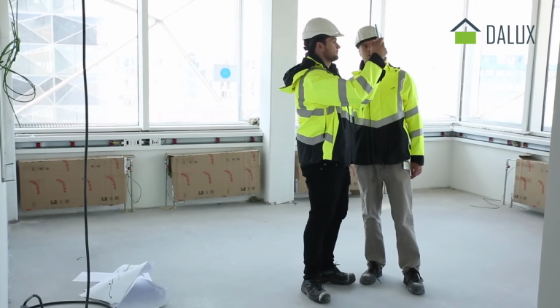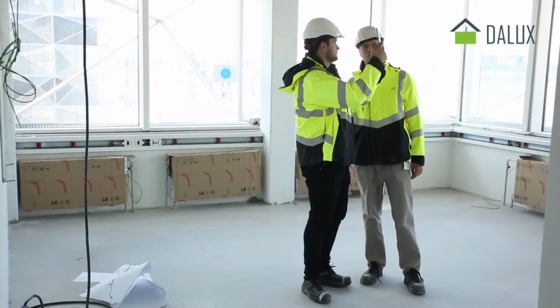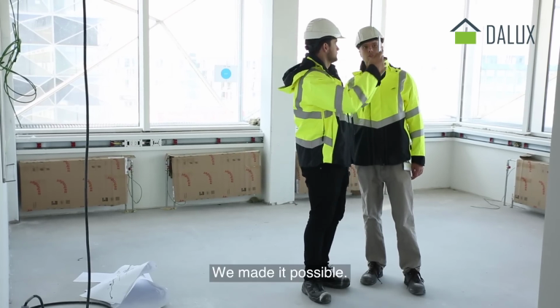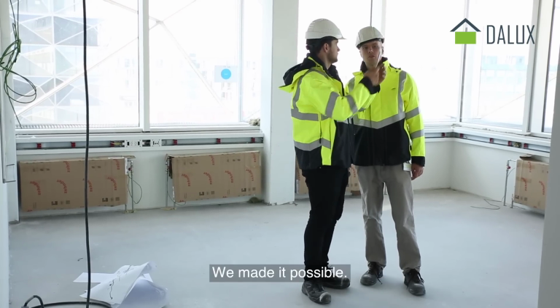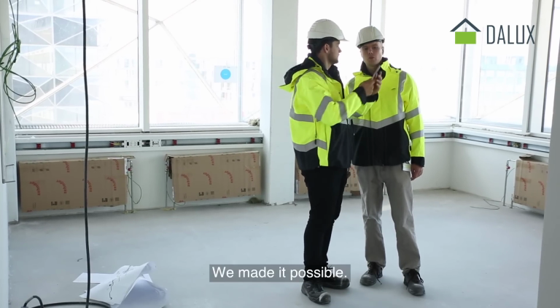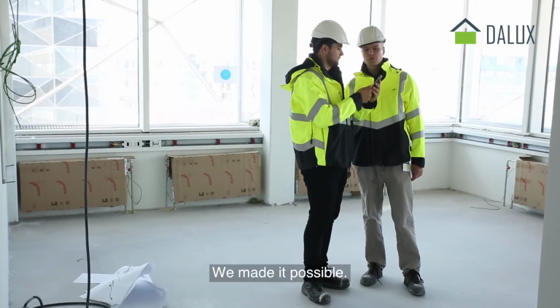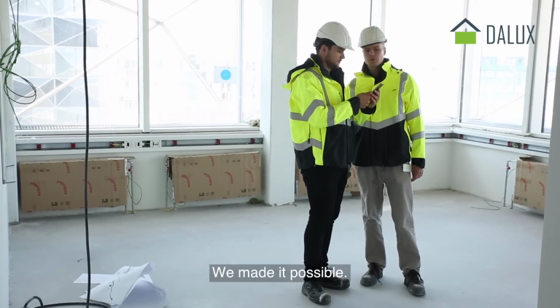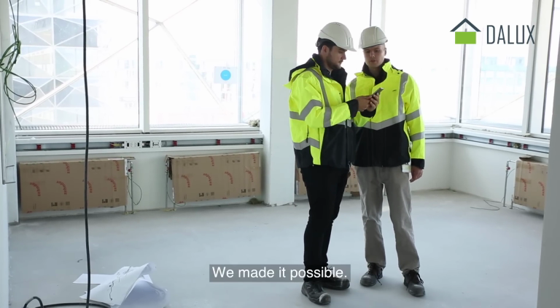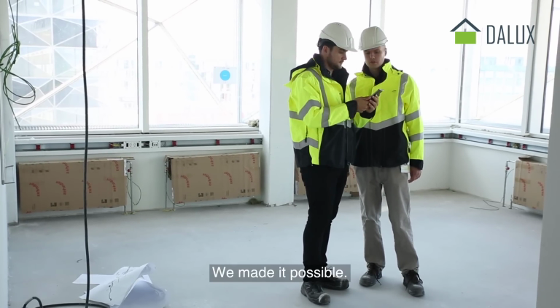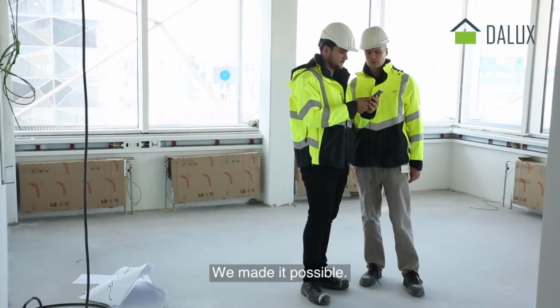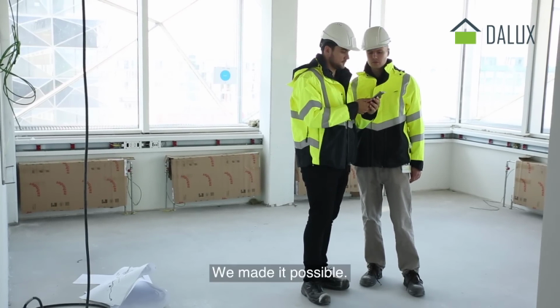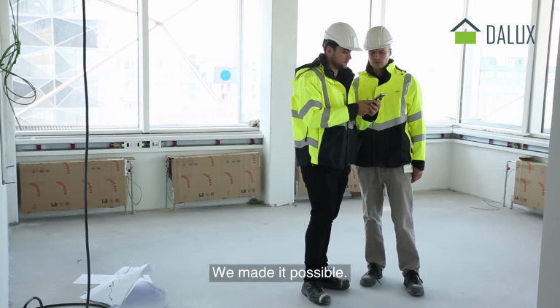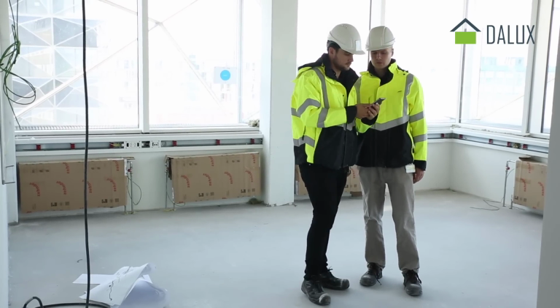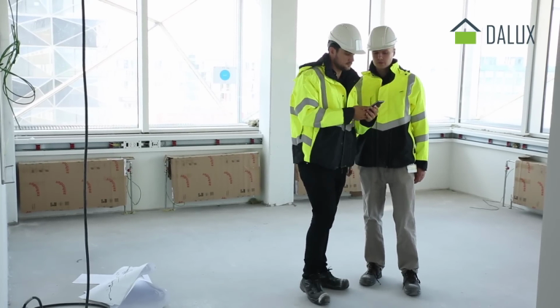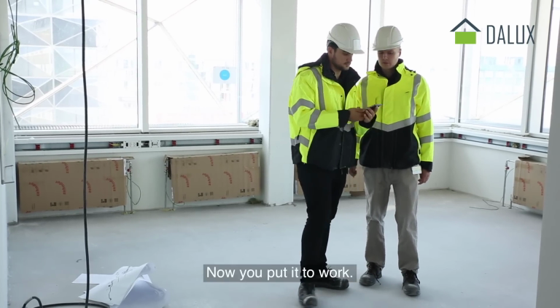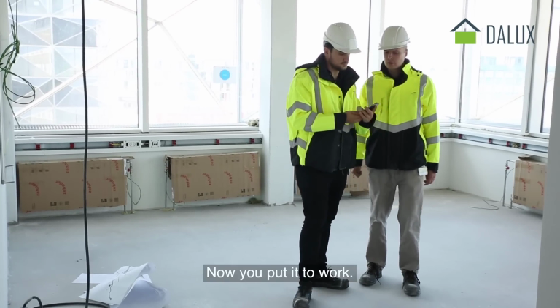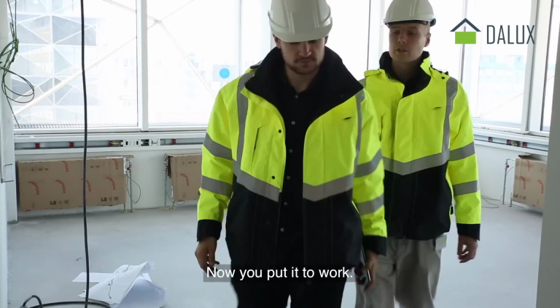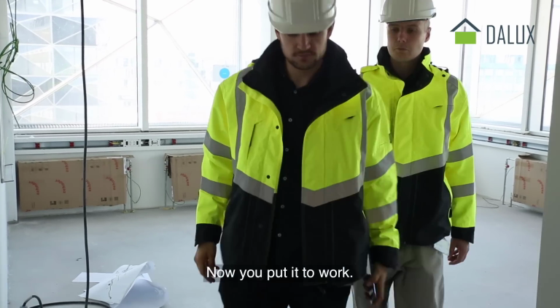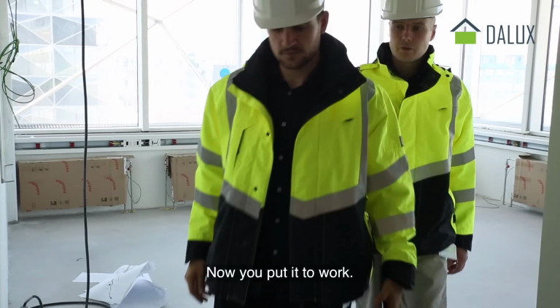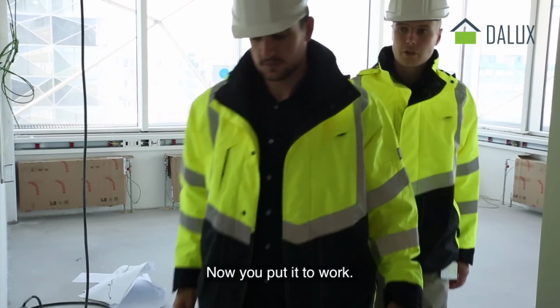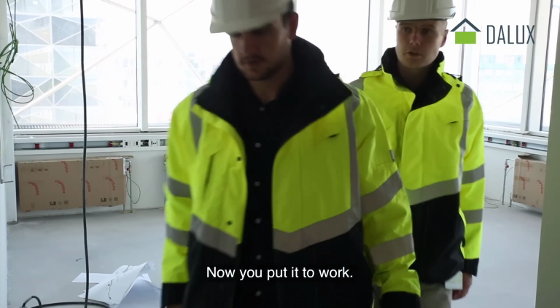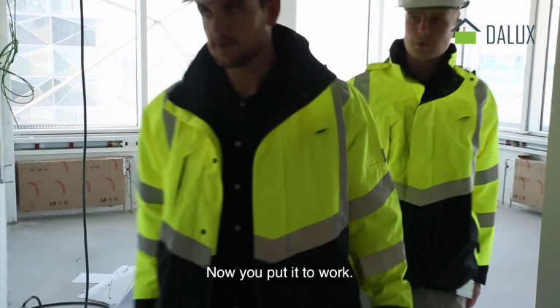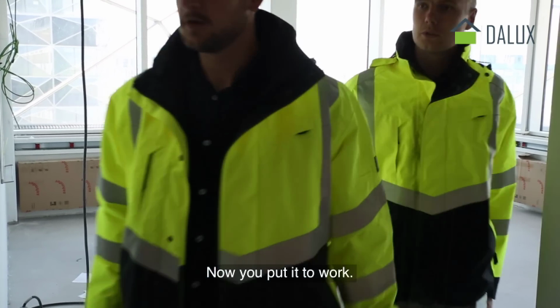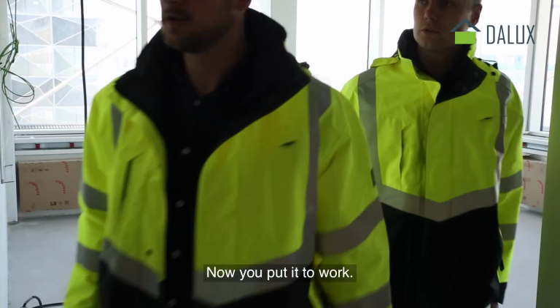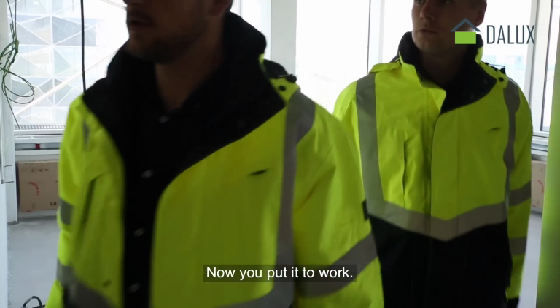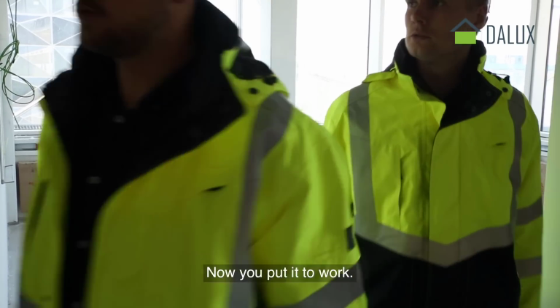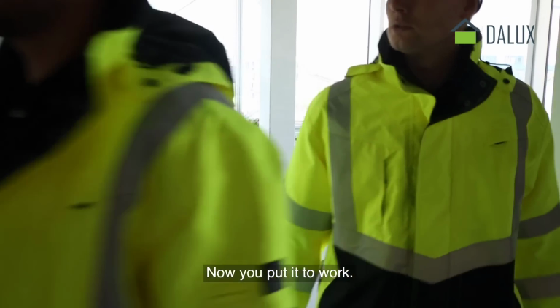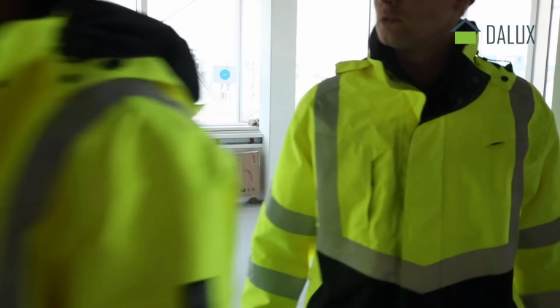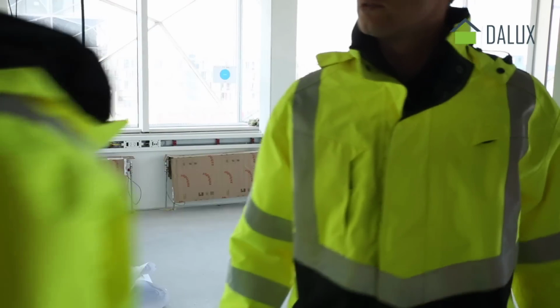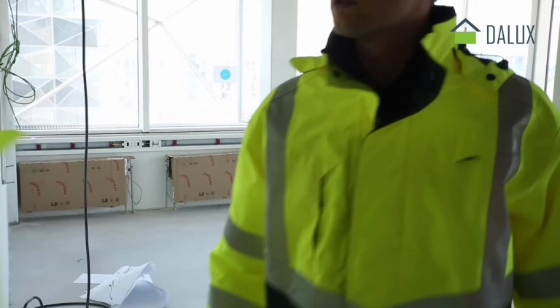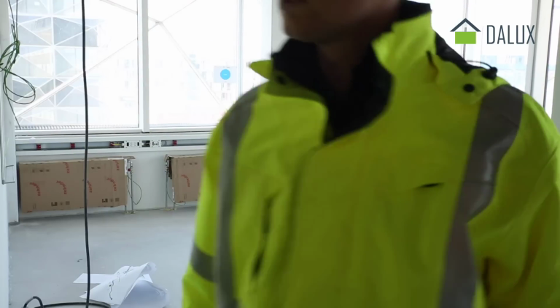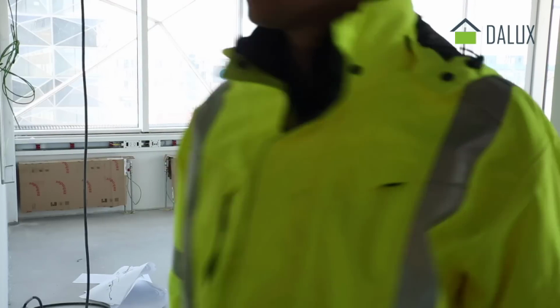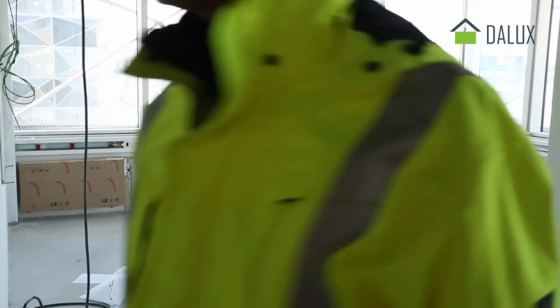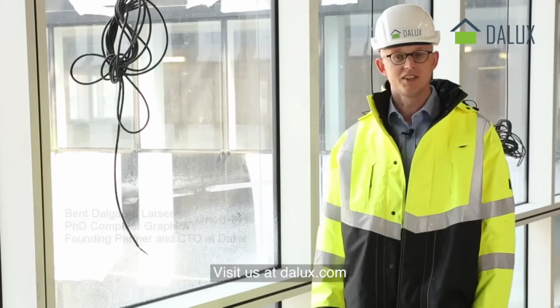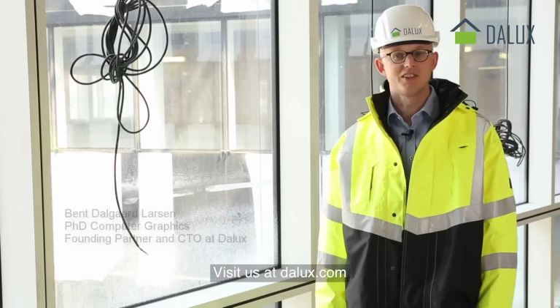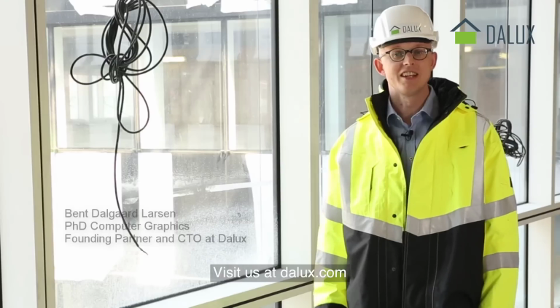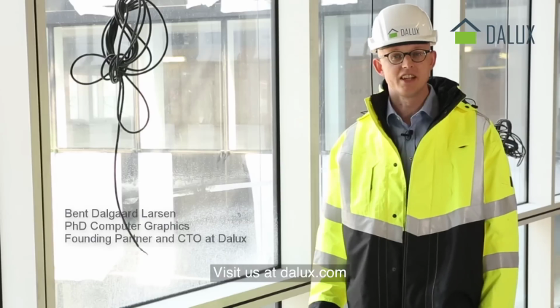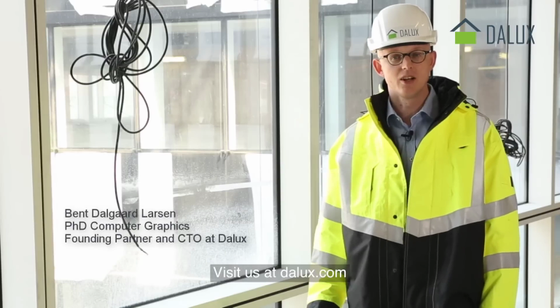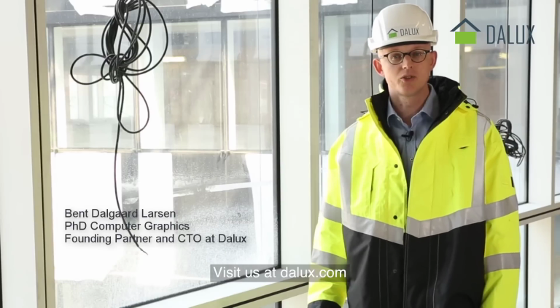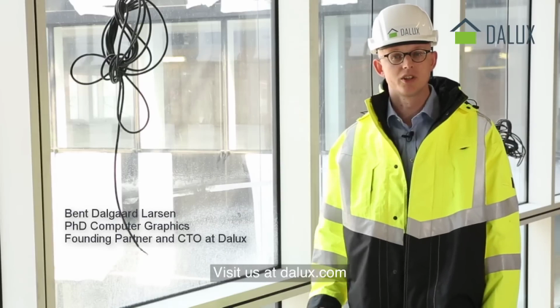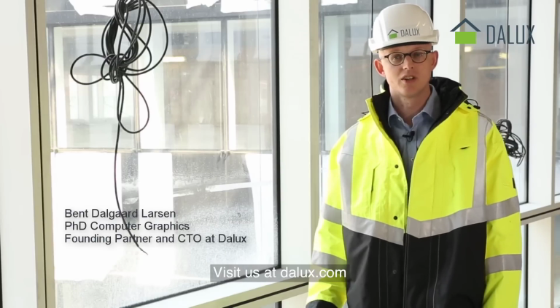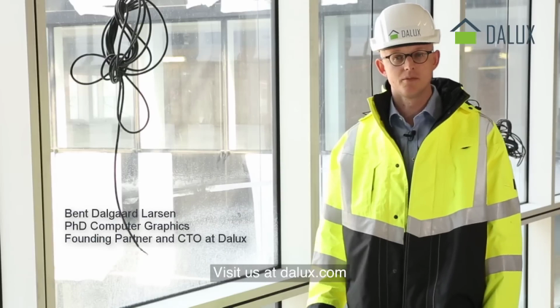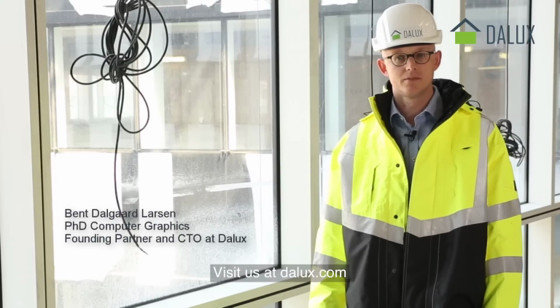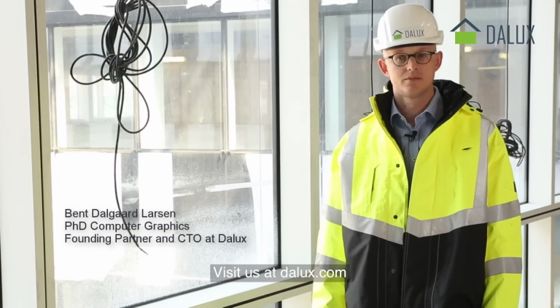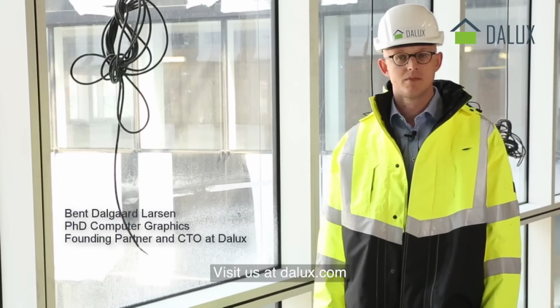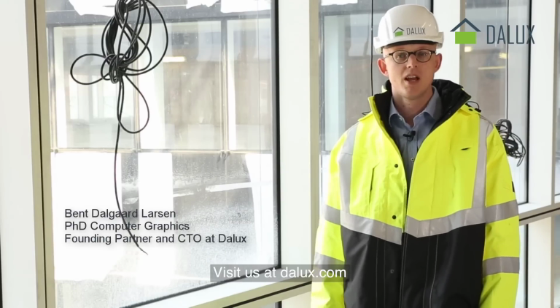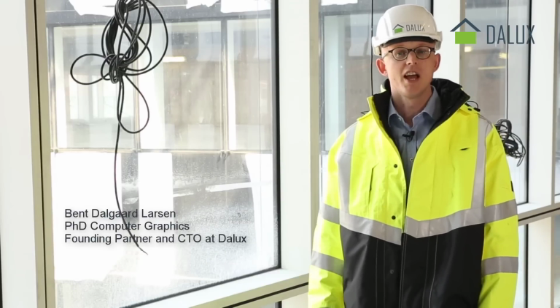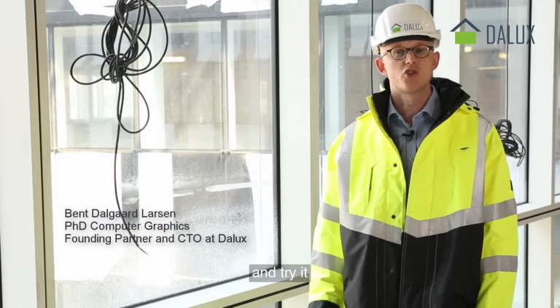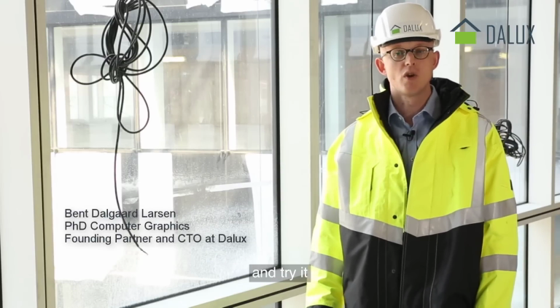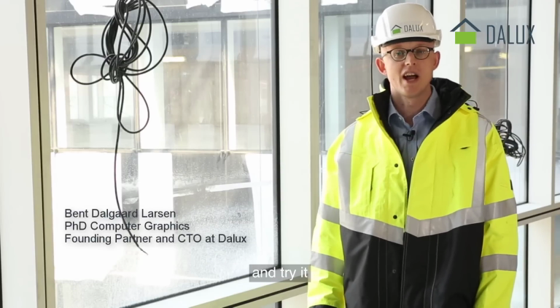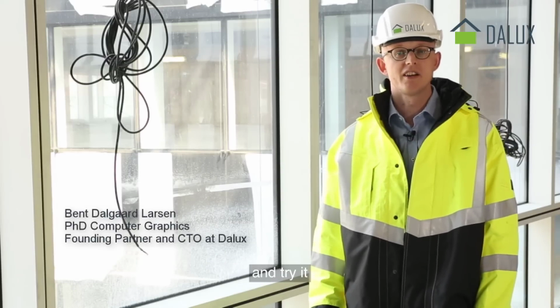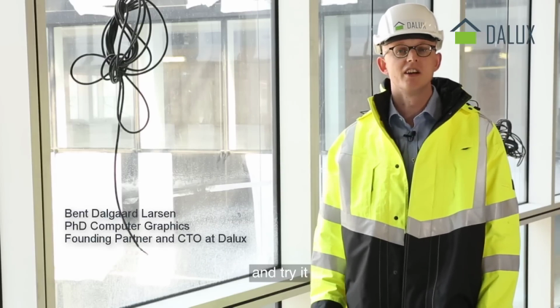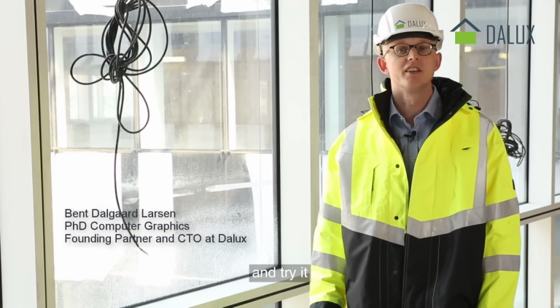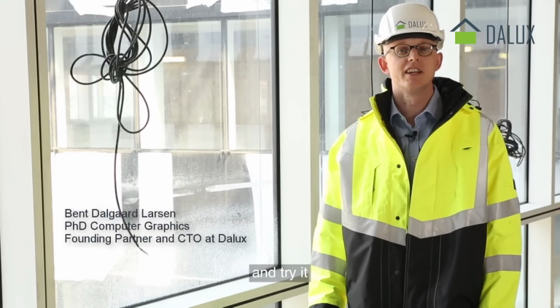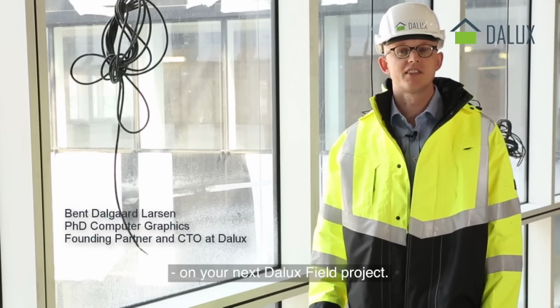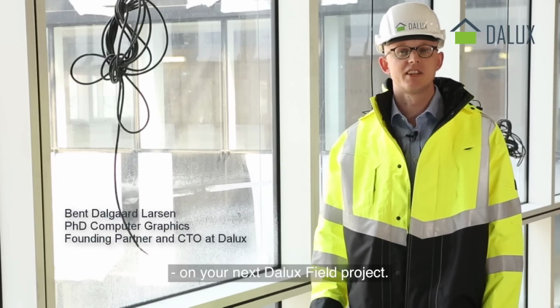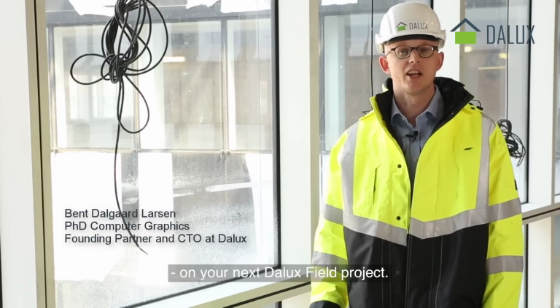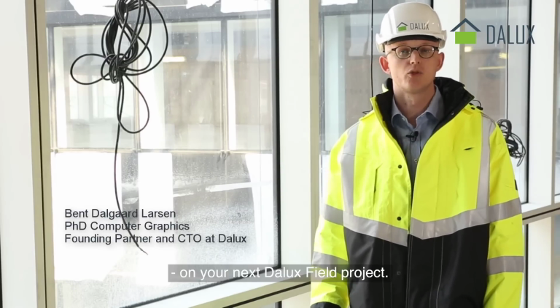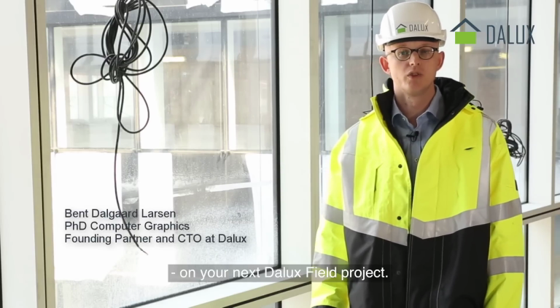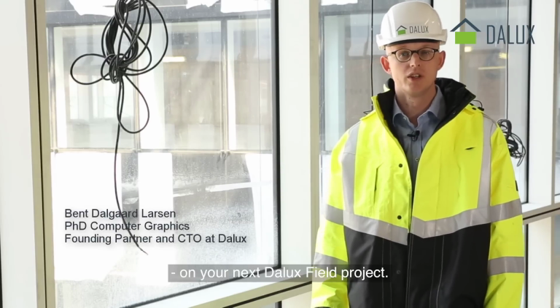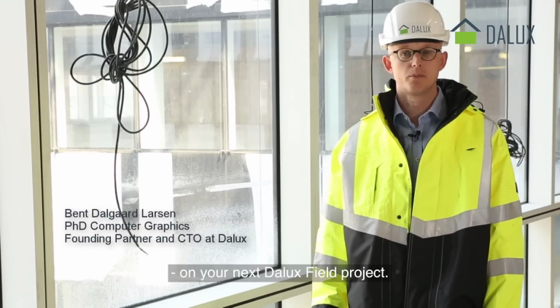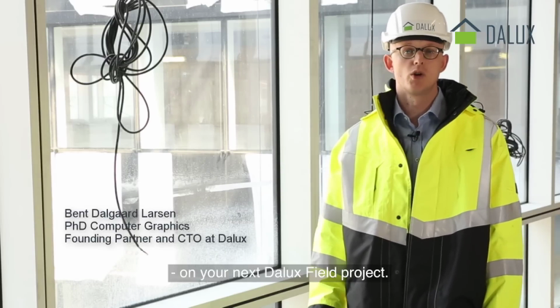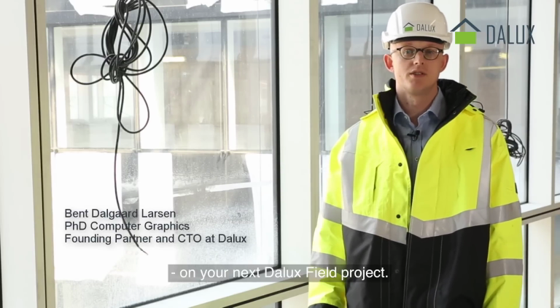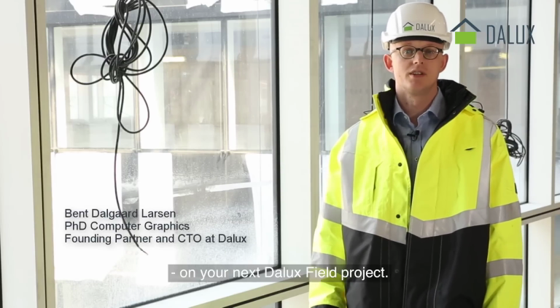We made it possible. Now you put it to work. Visit us at dalux.com and try it on your next Dalux Field project.